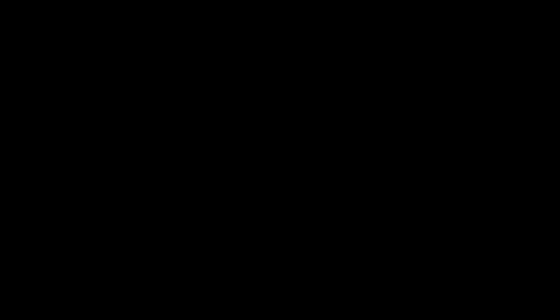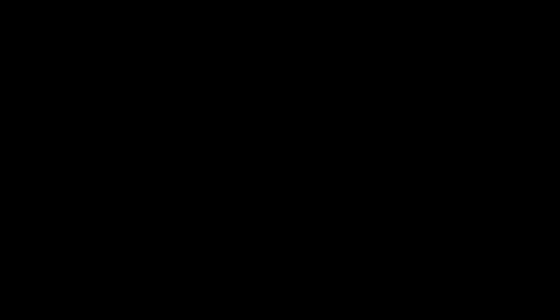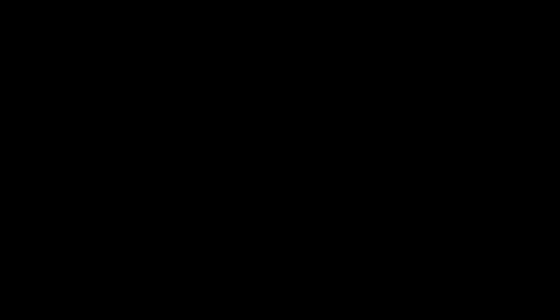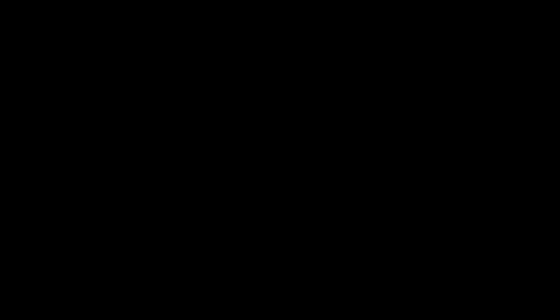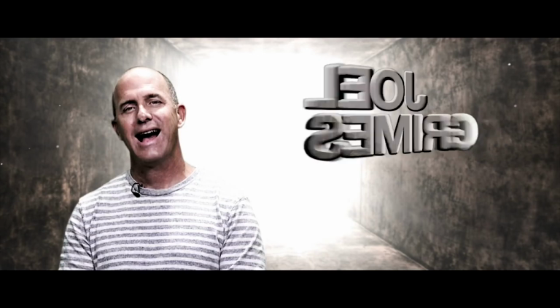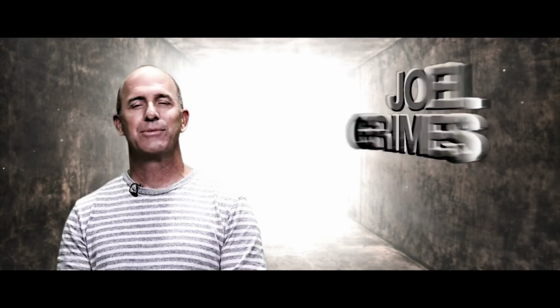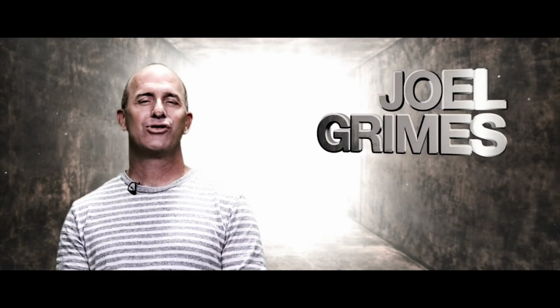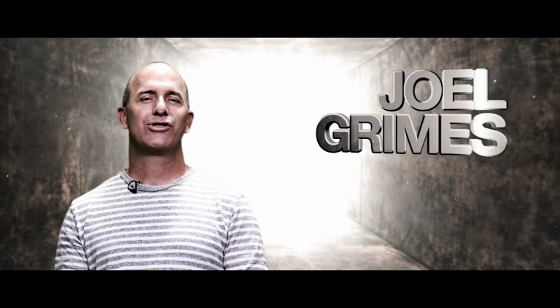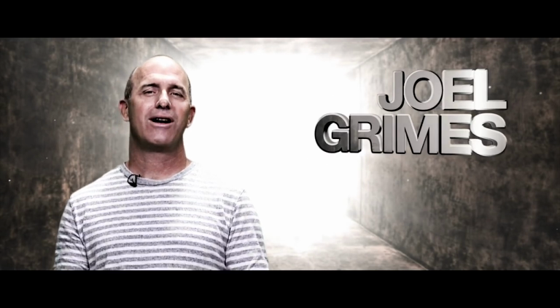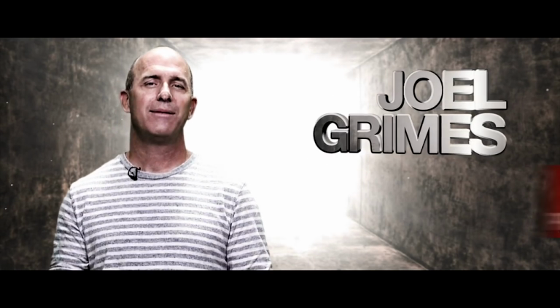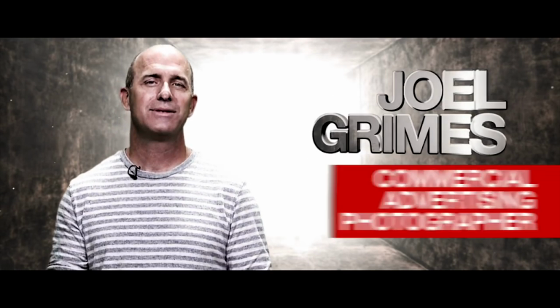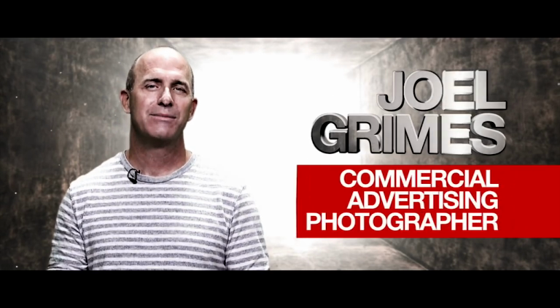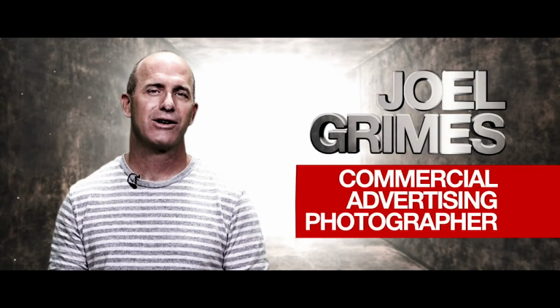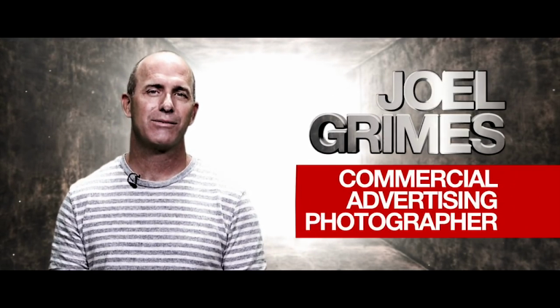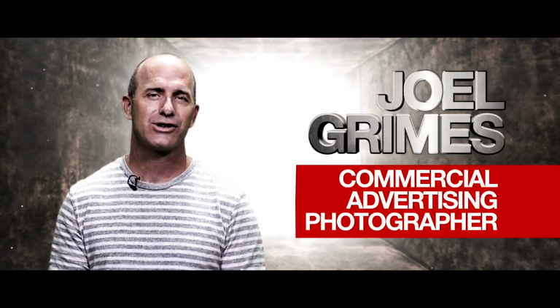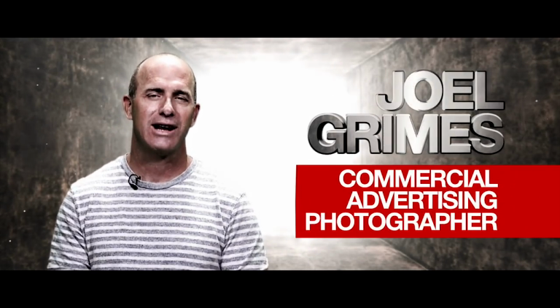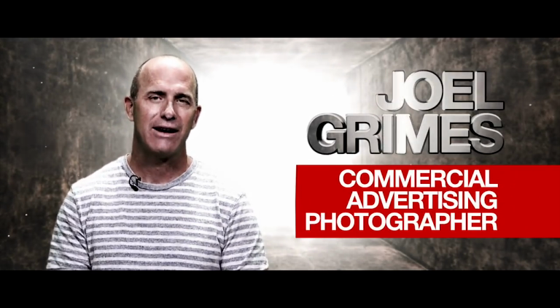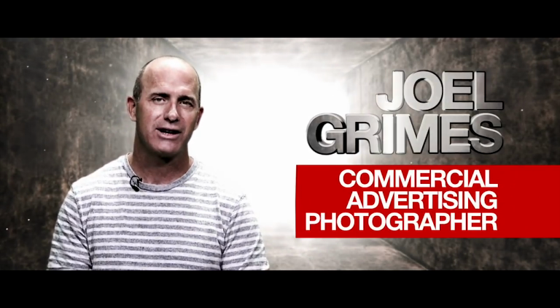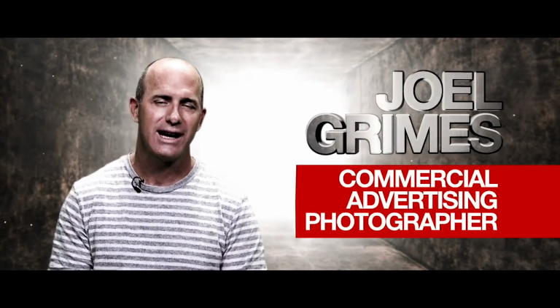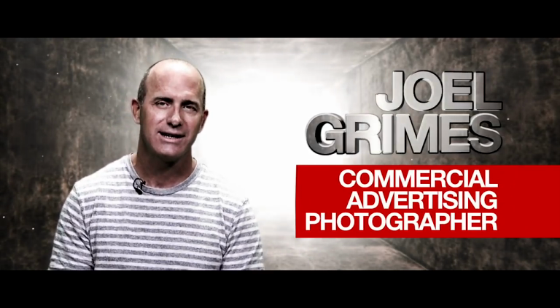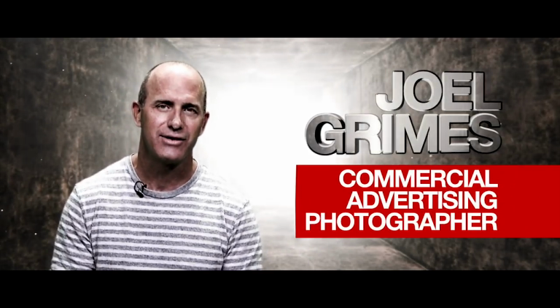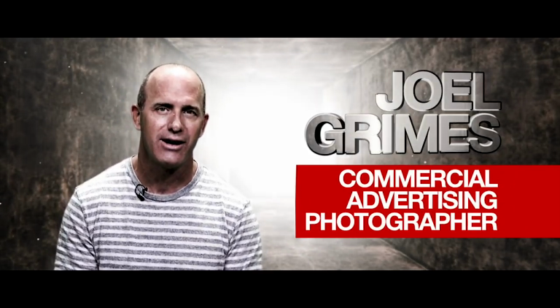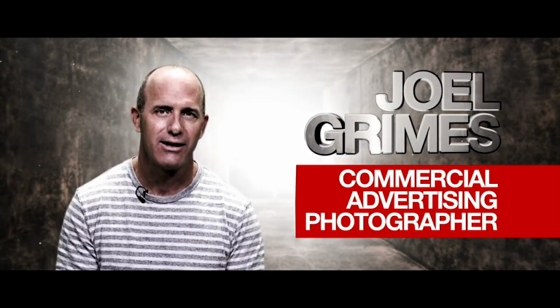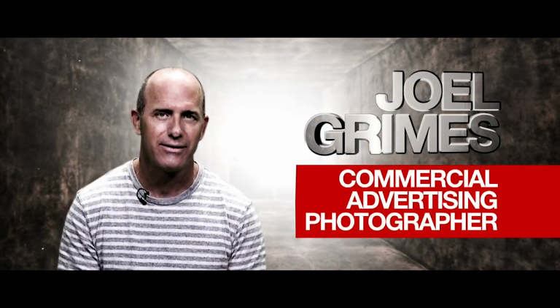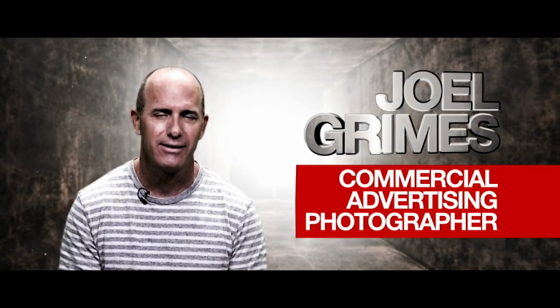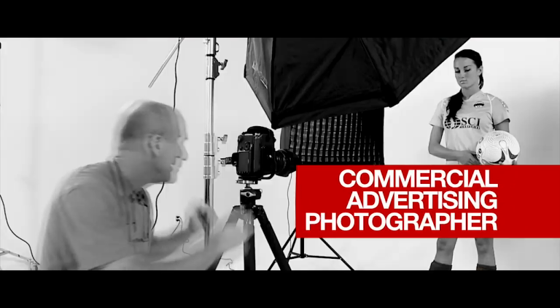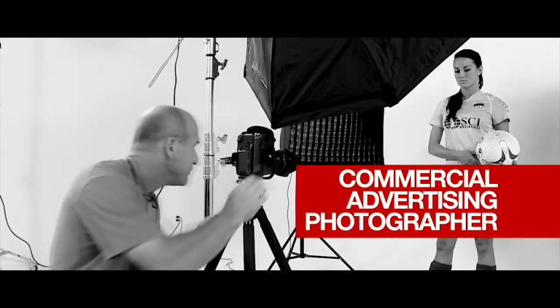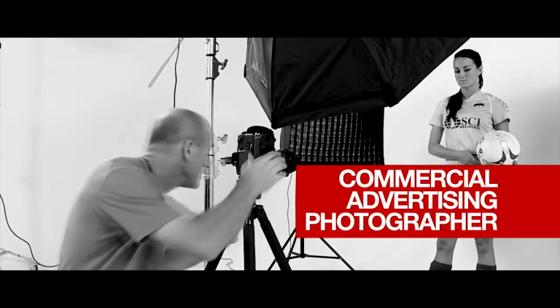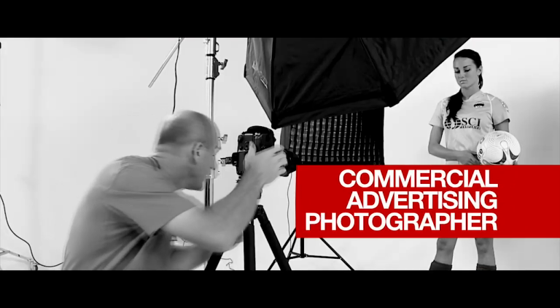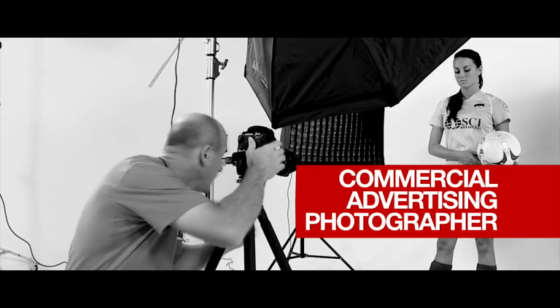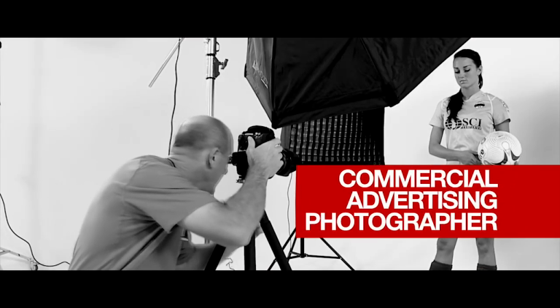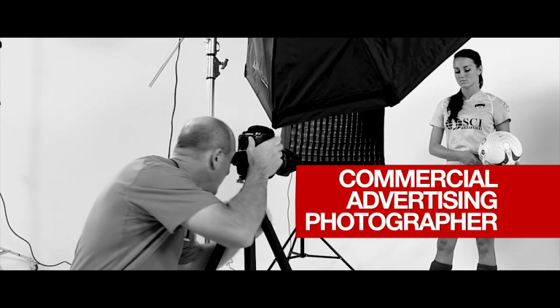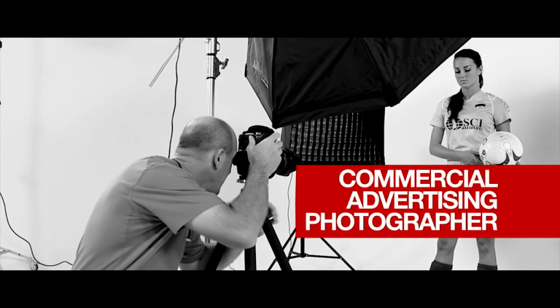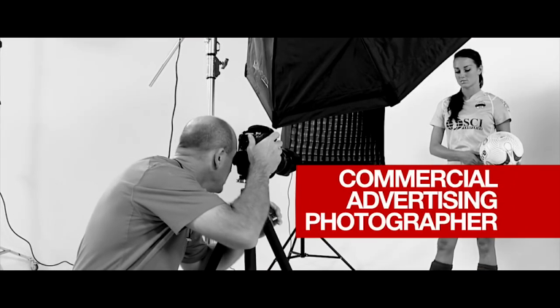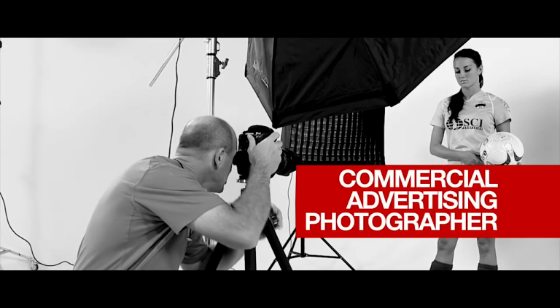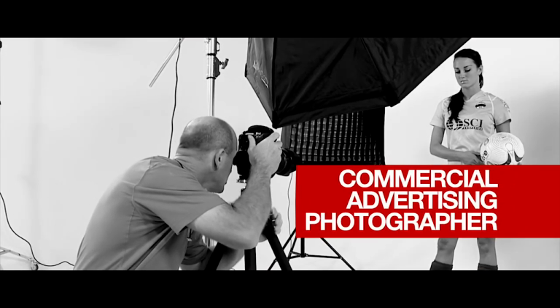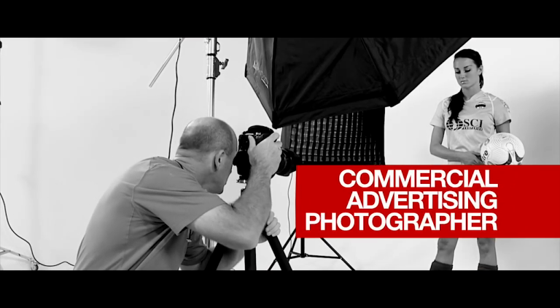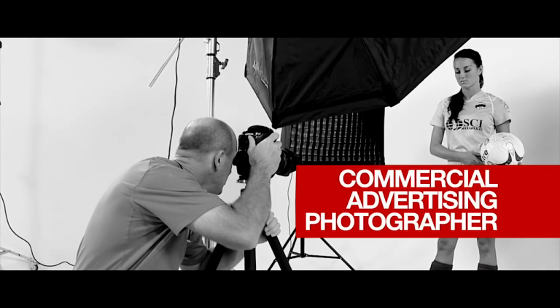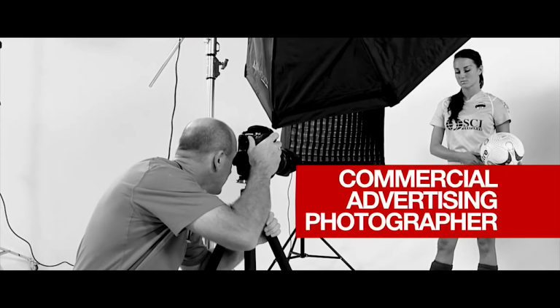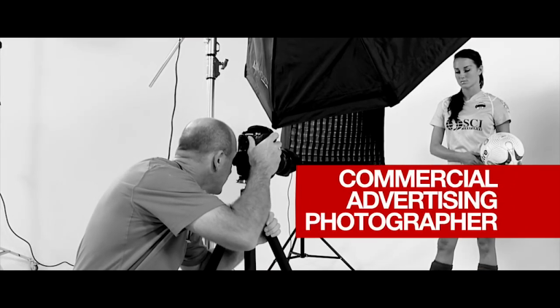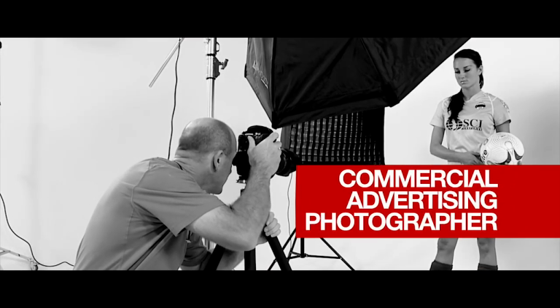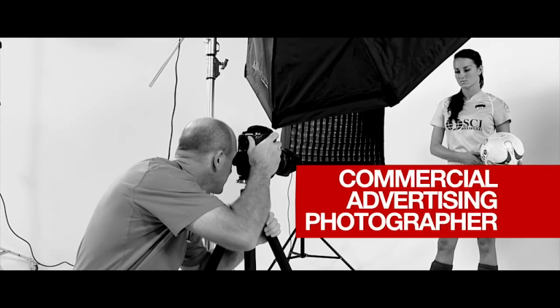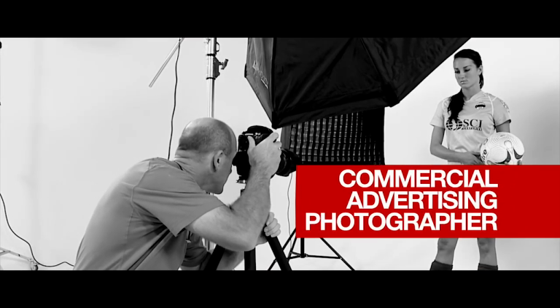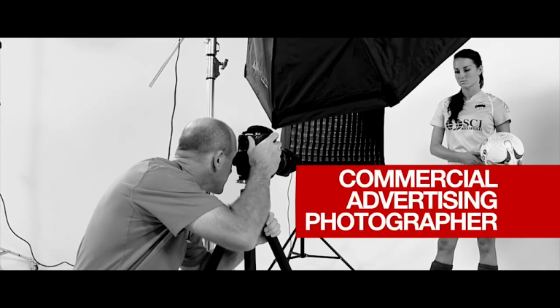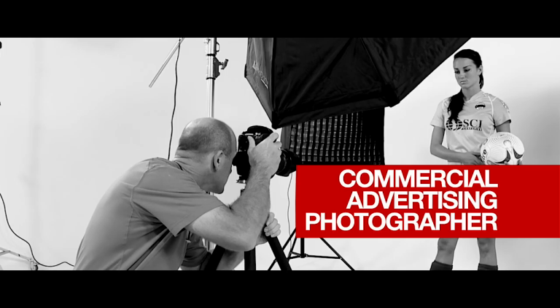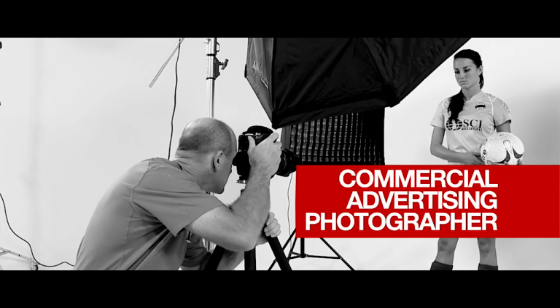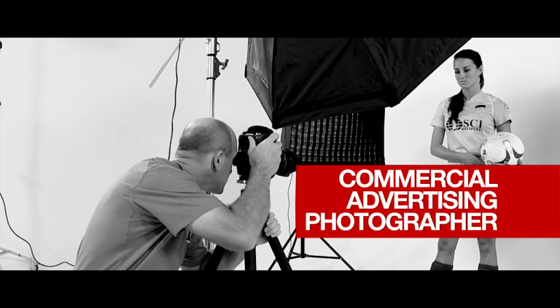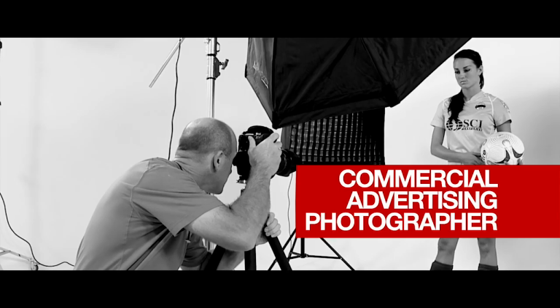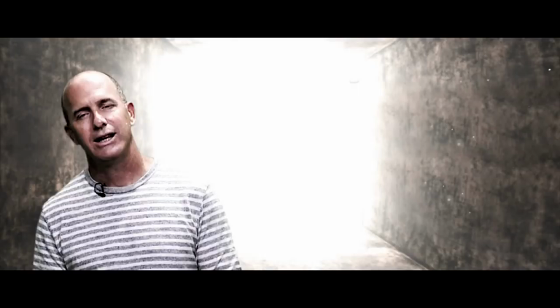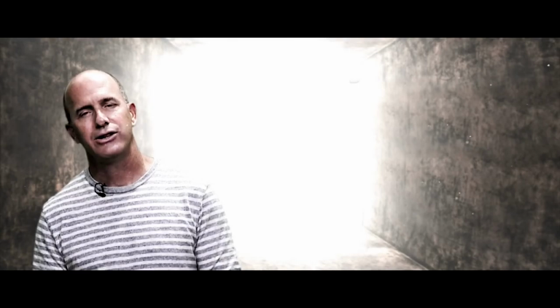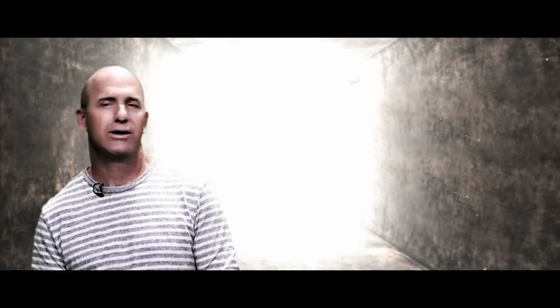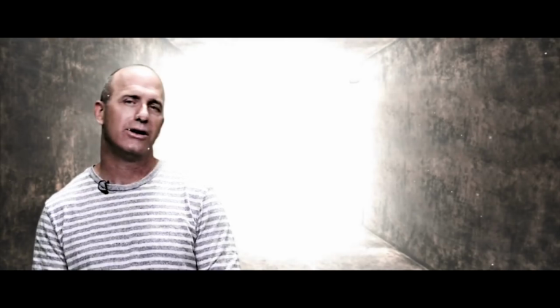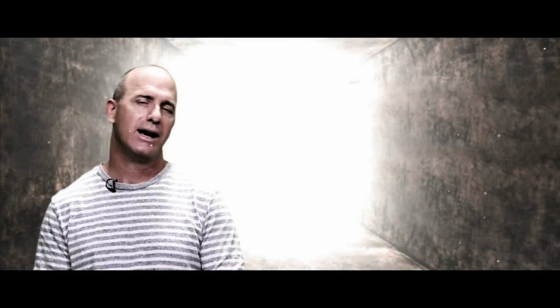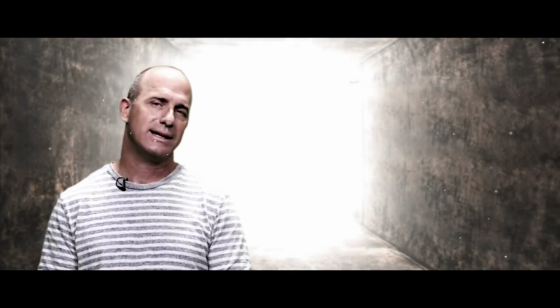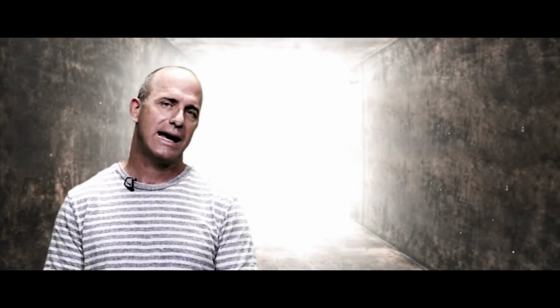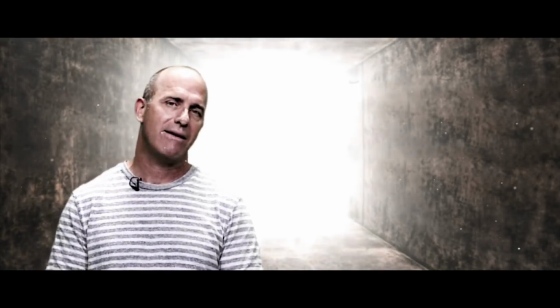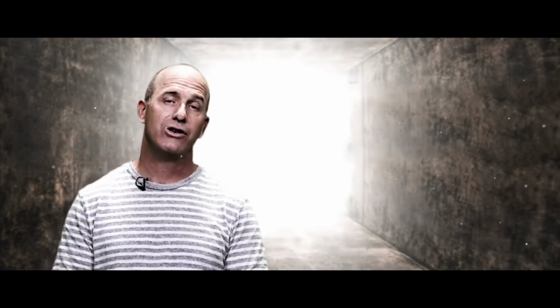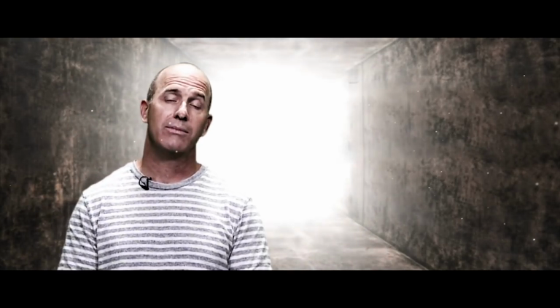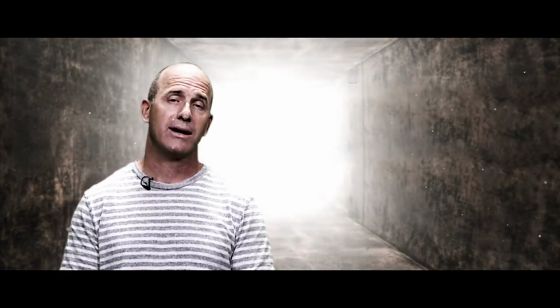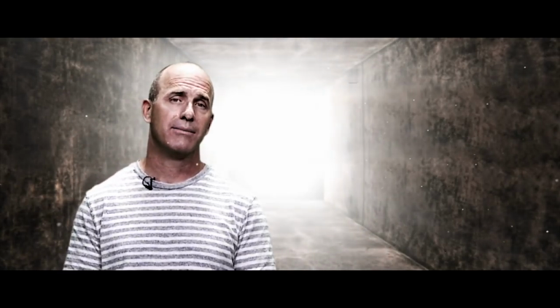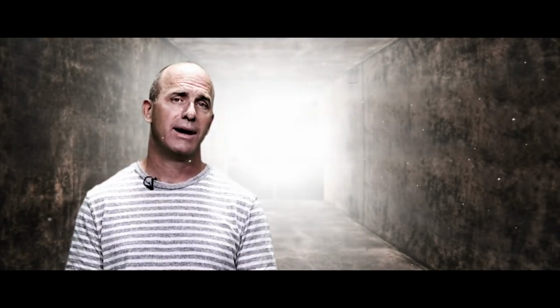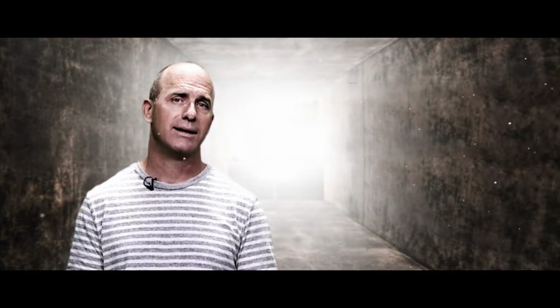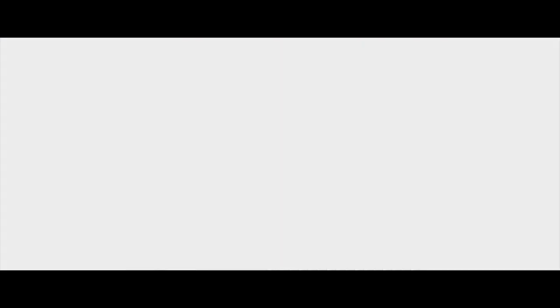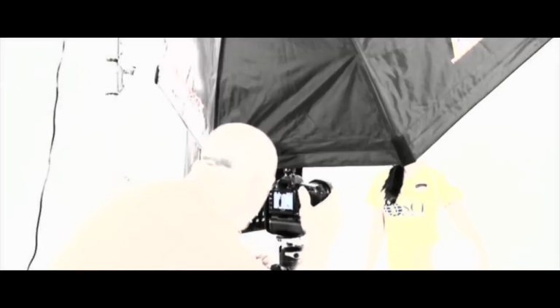Hi, I'm Joel Grimes. I'm a commercial advertising photographer. I've been doing this for over 35 years. I'm here to teach you guys how I do my composites.